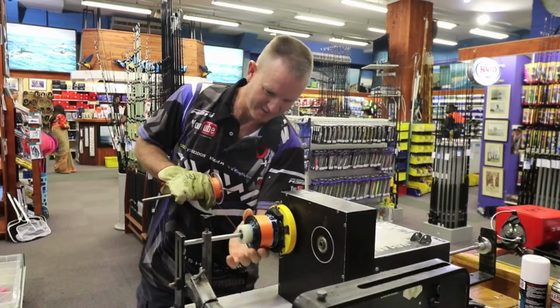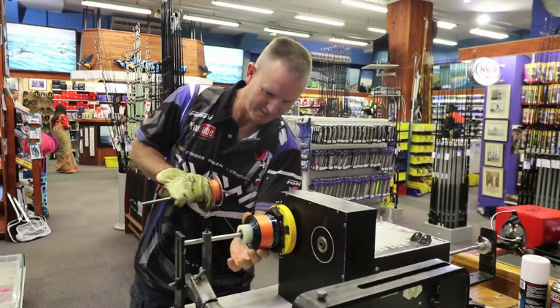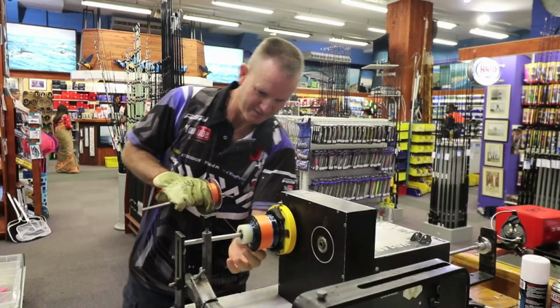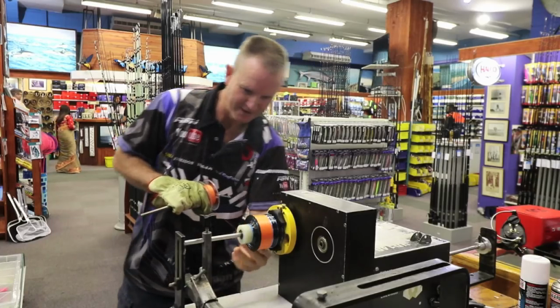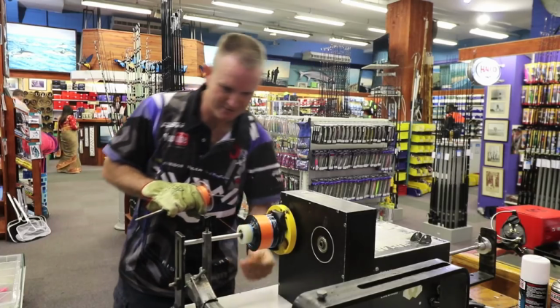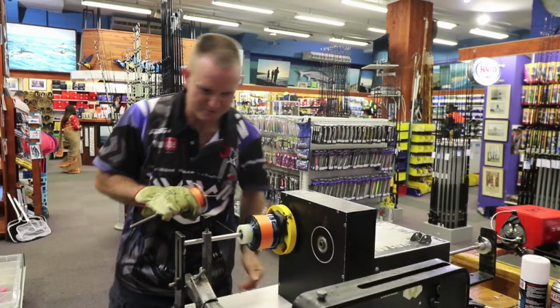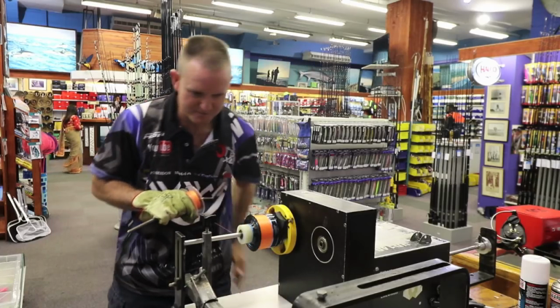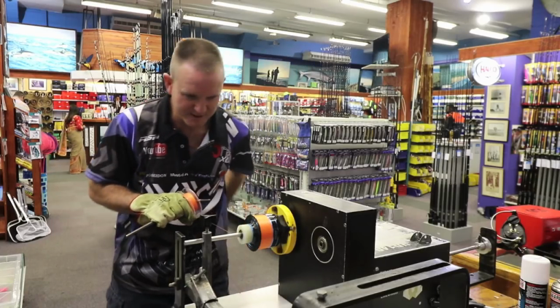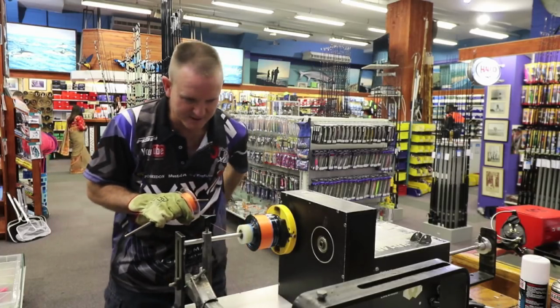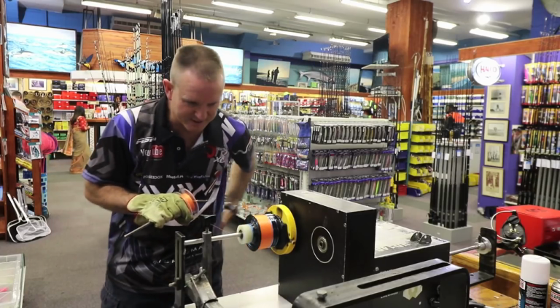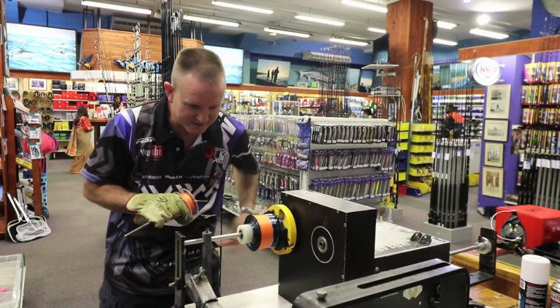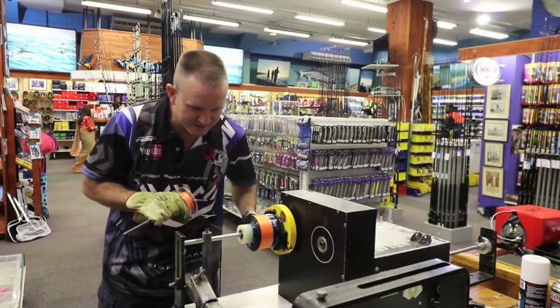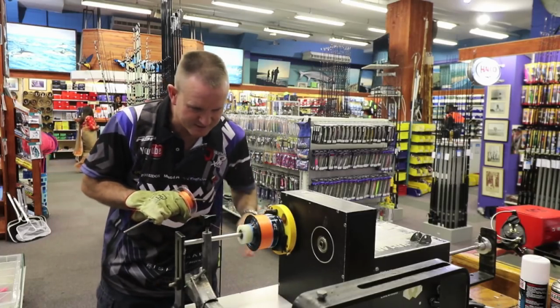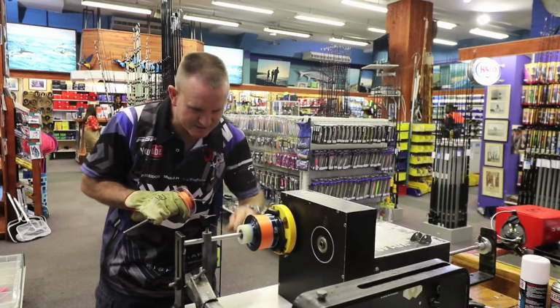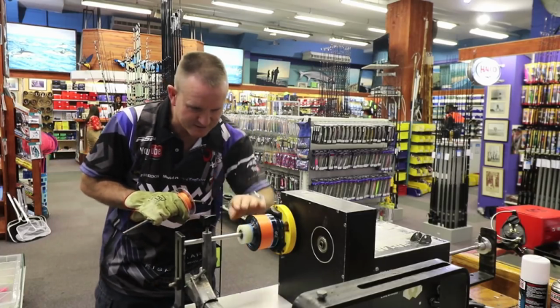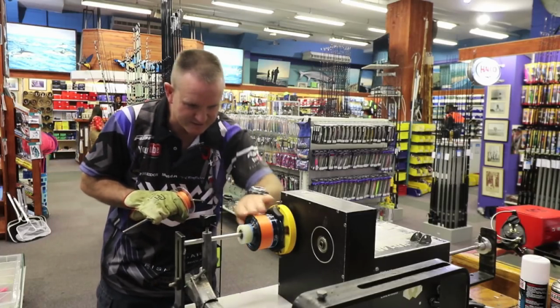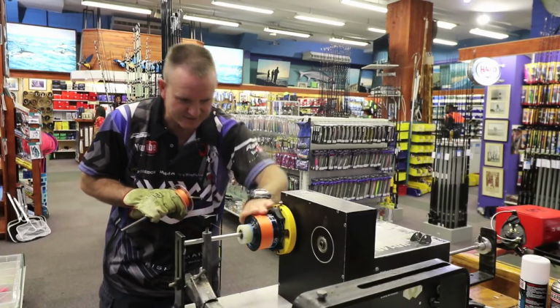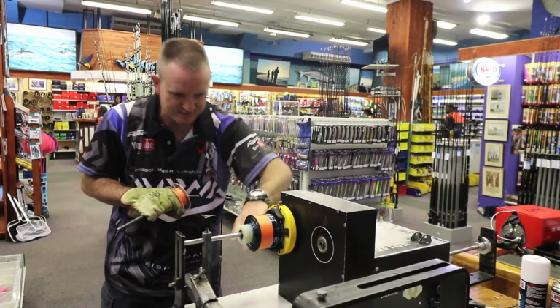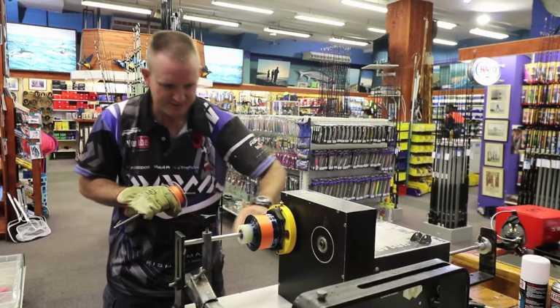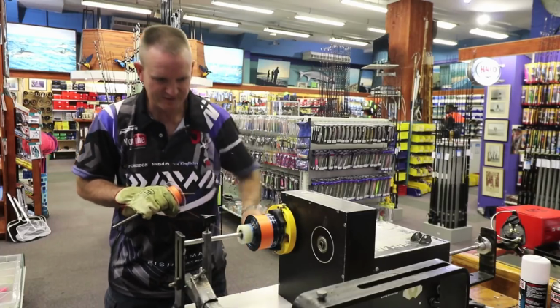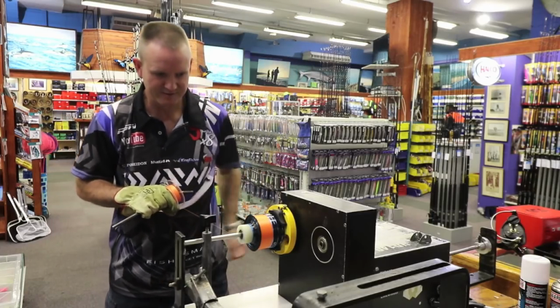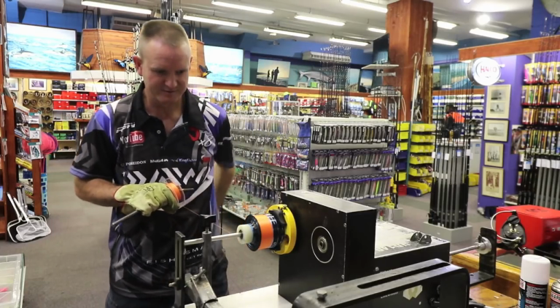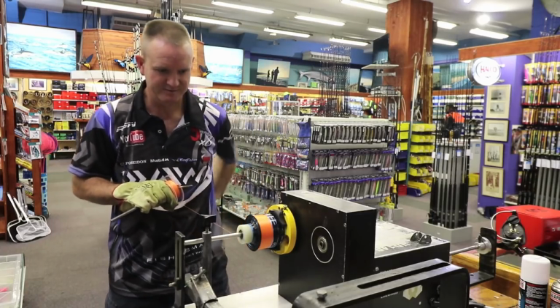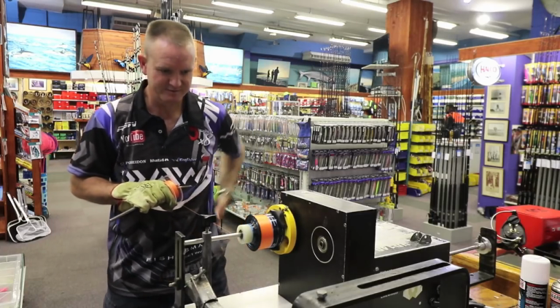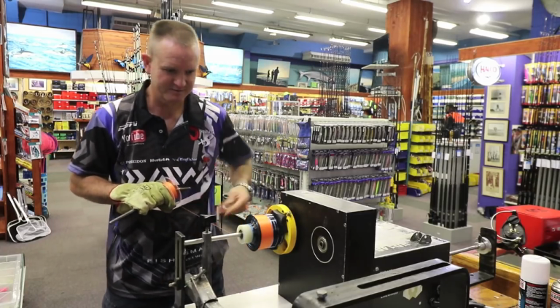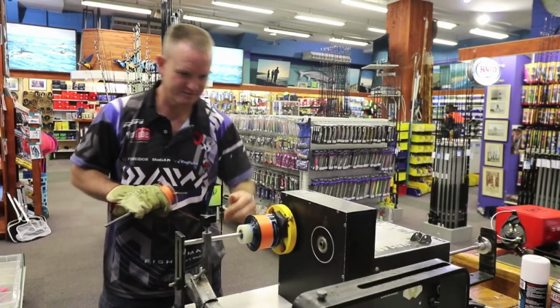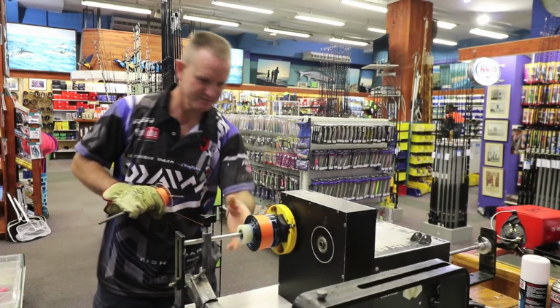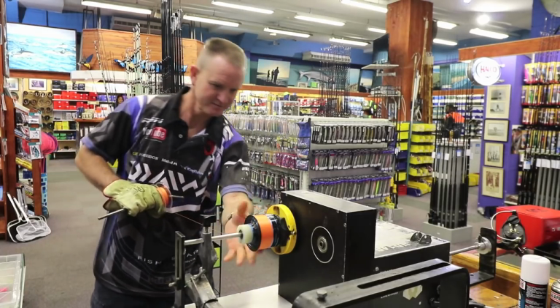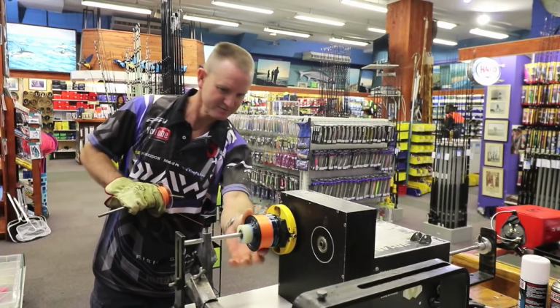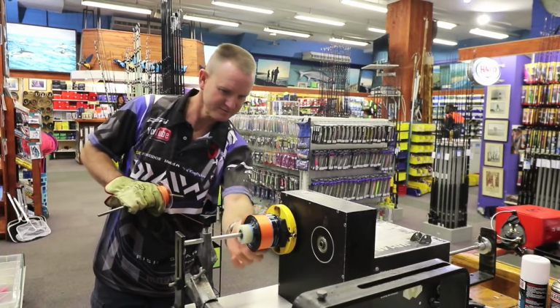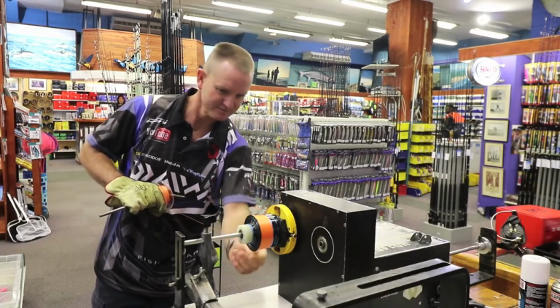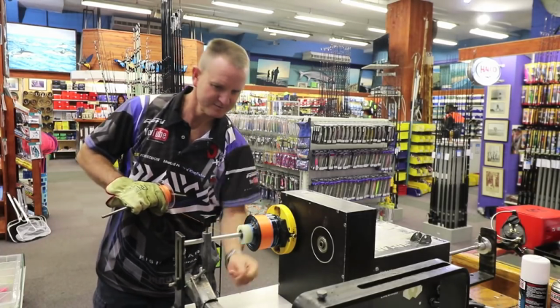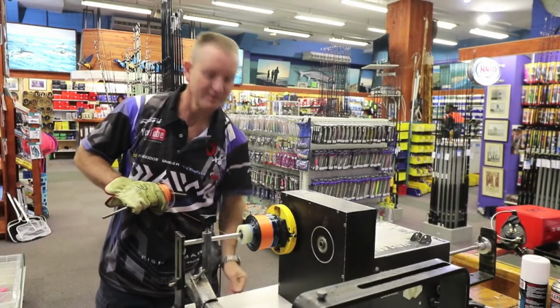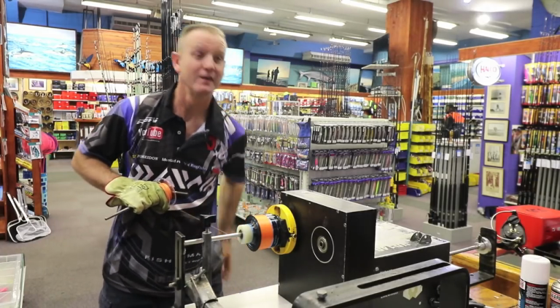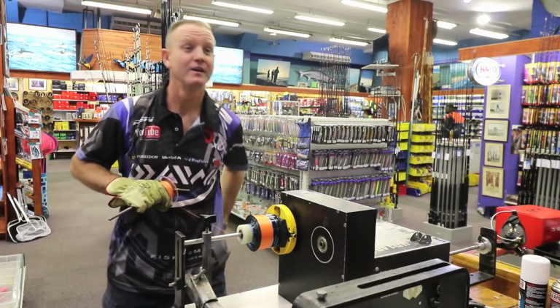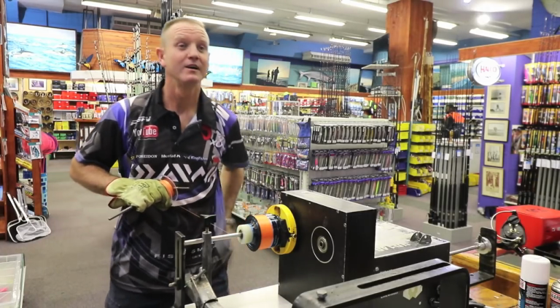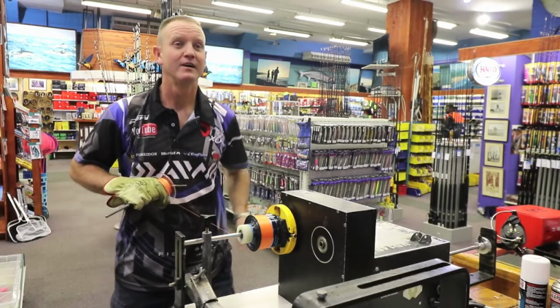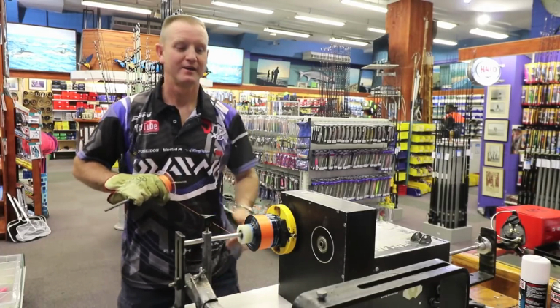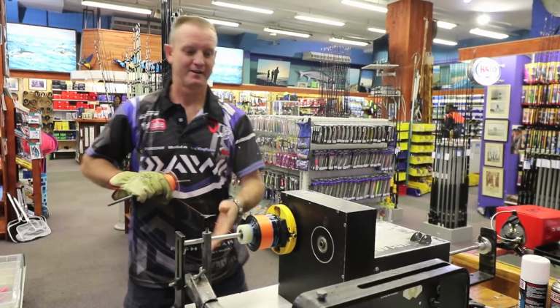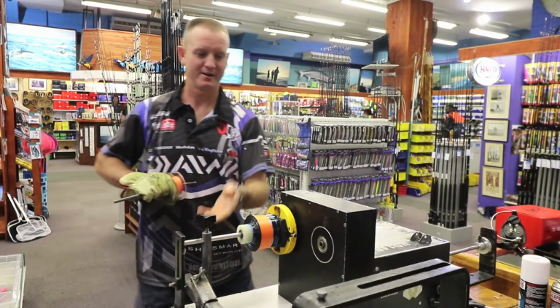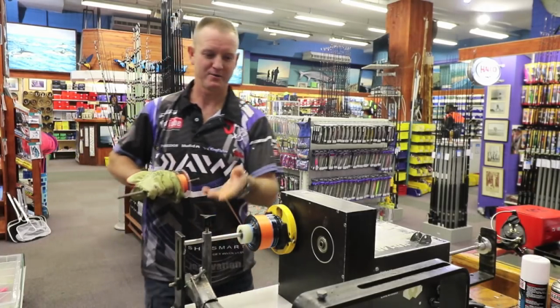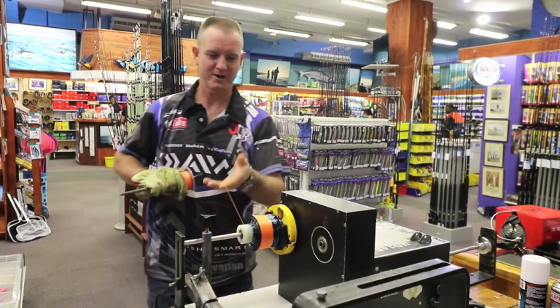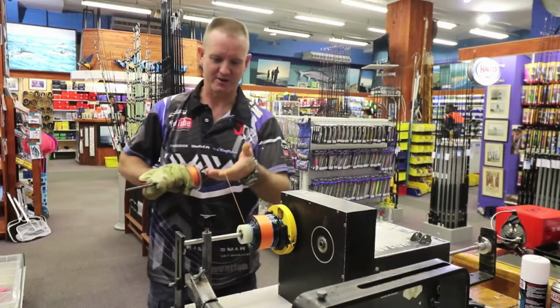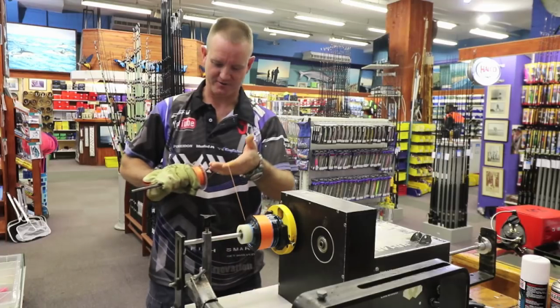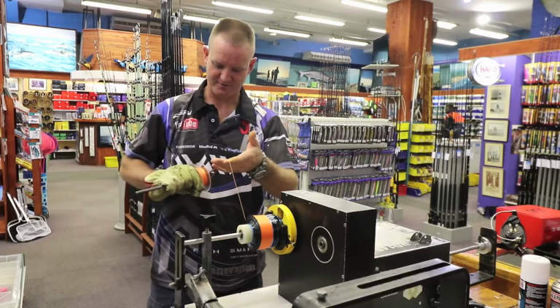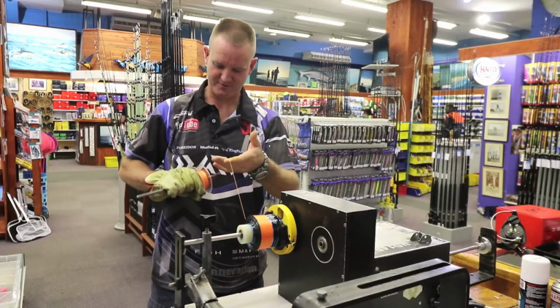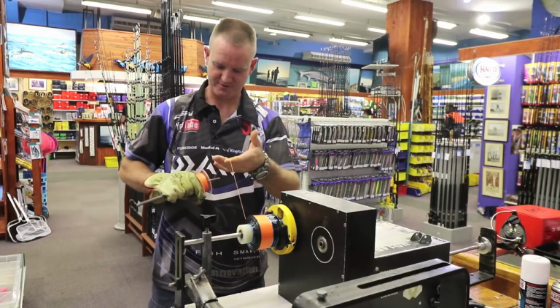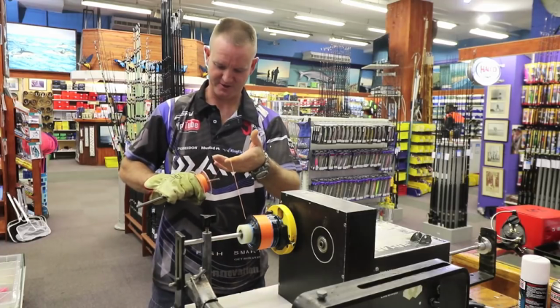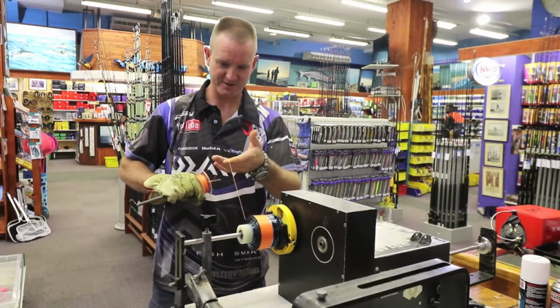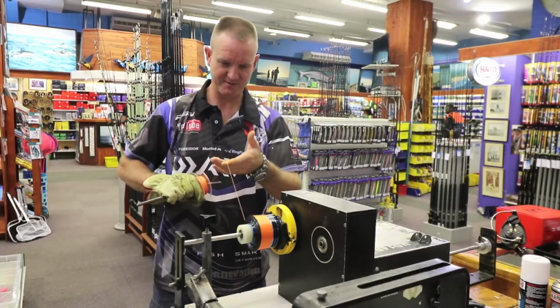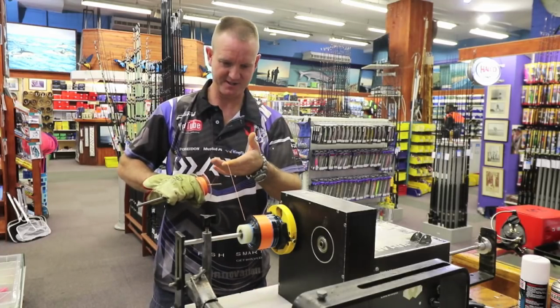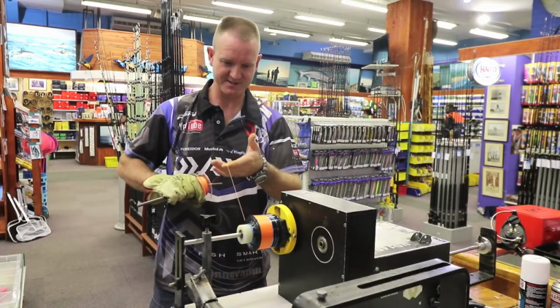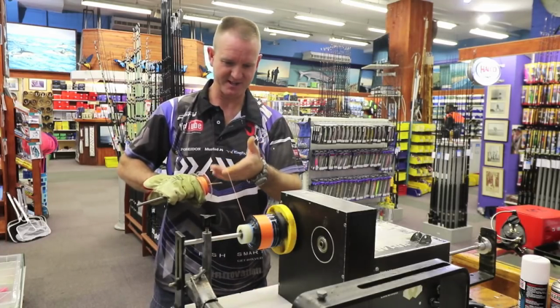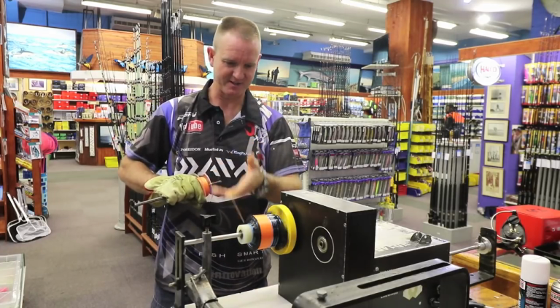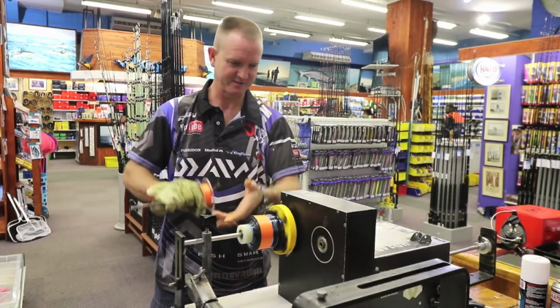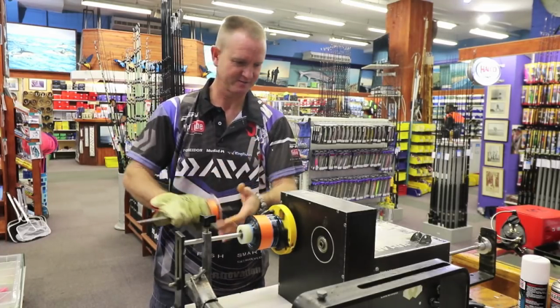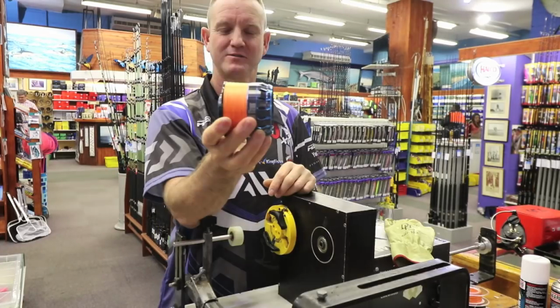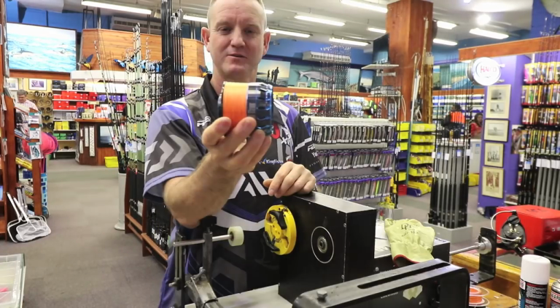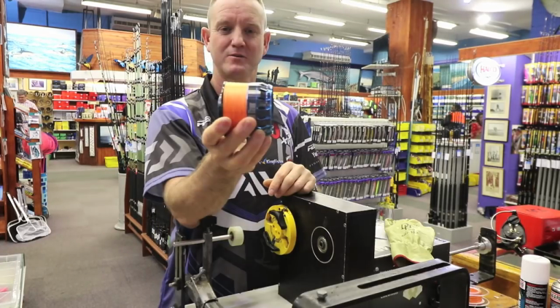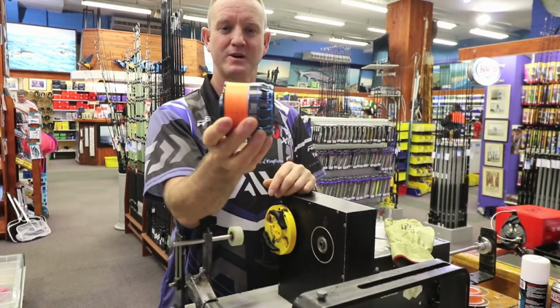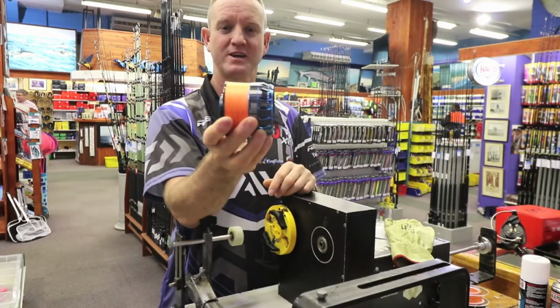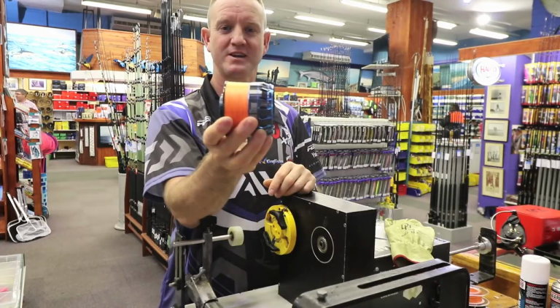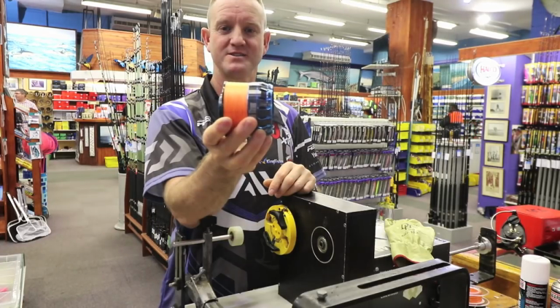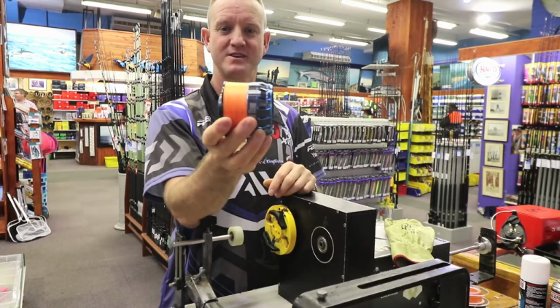That will be it. 300 meters done — quick and easy.